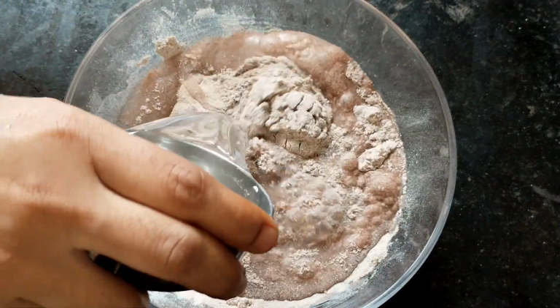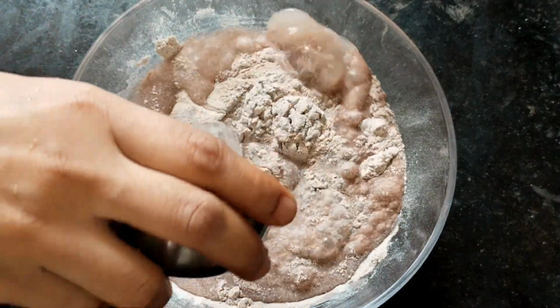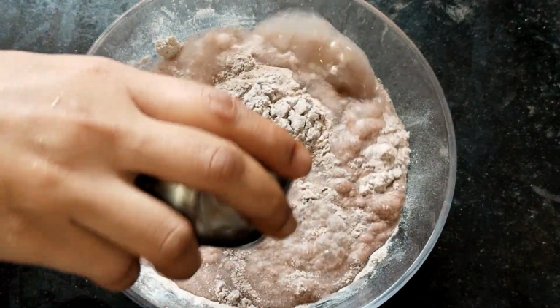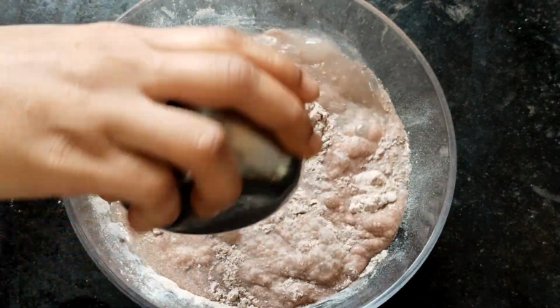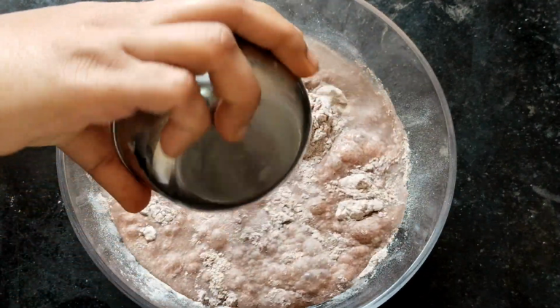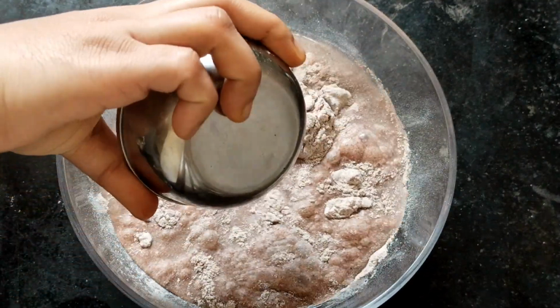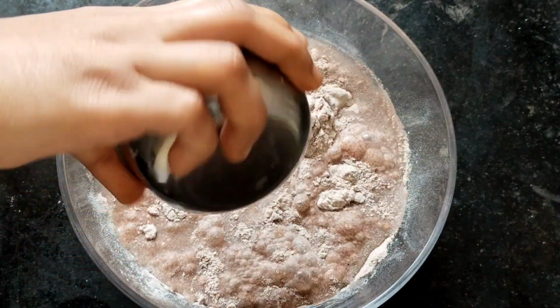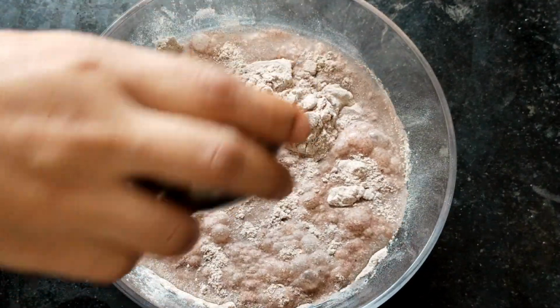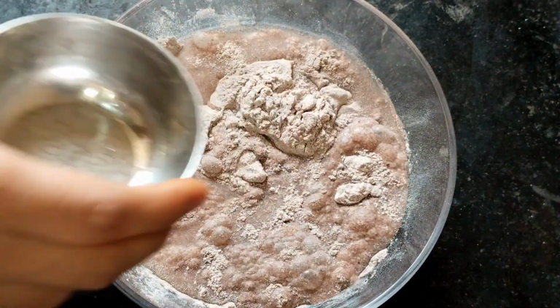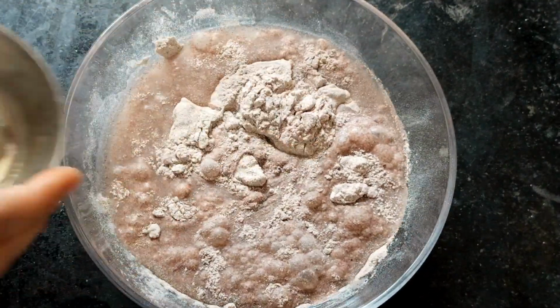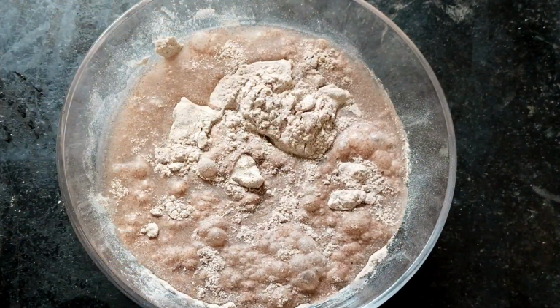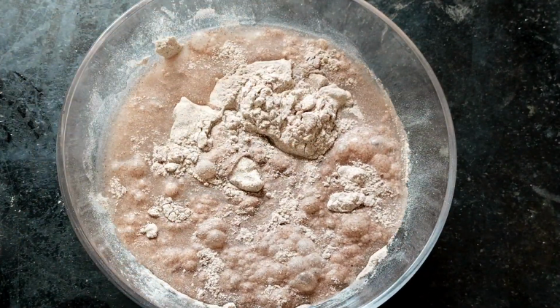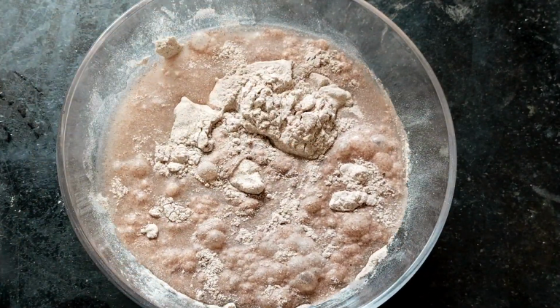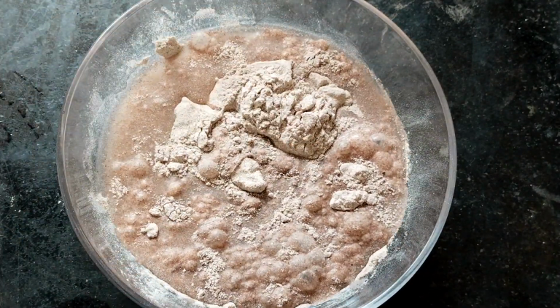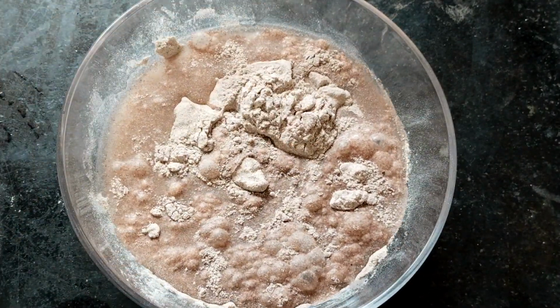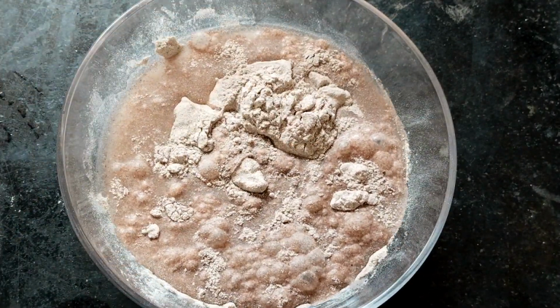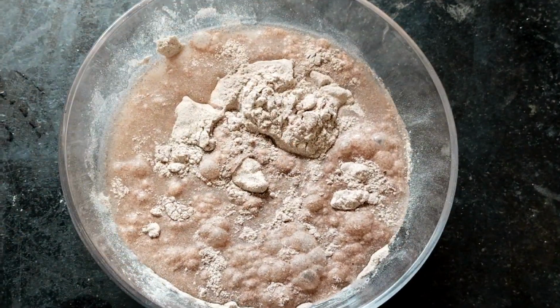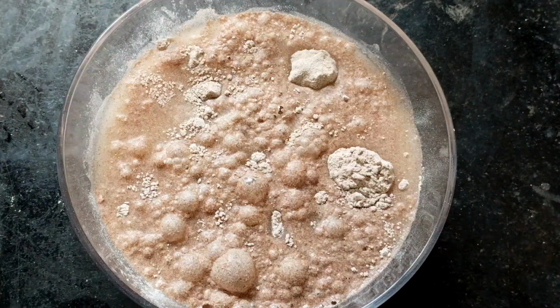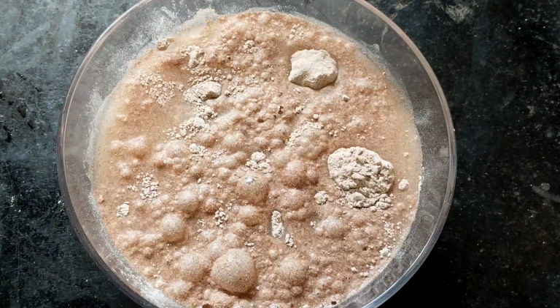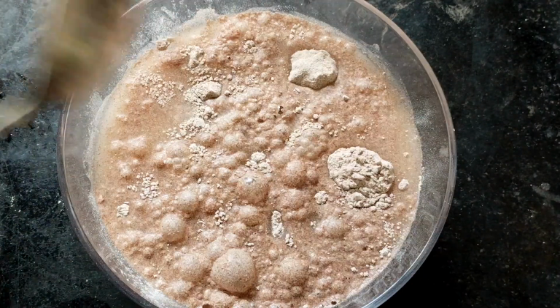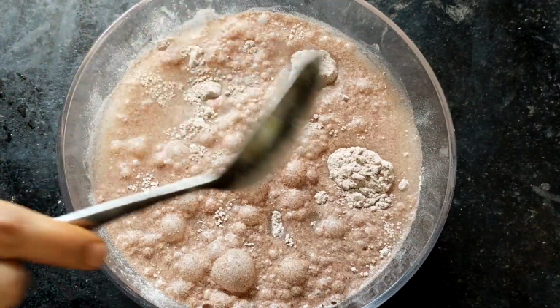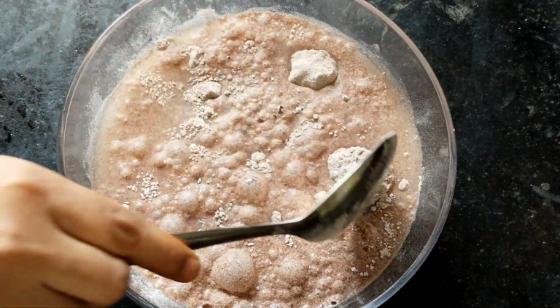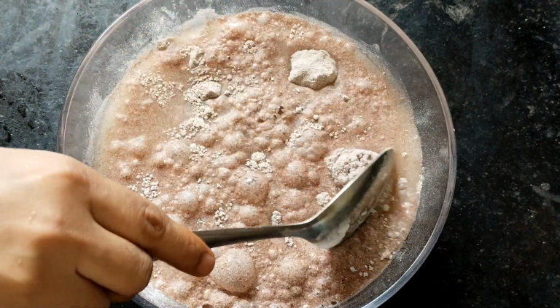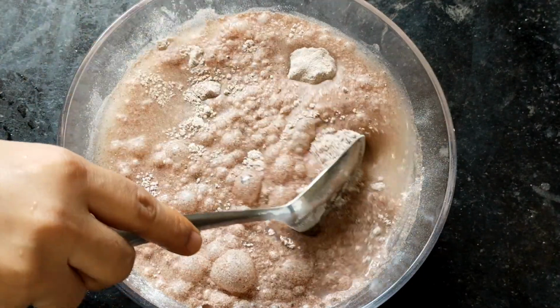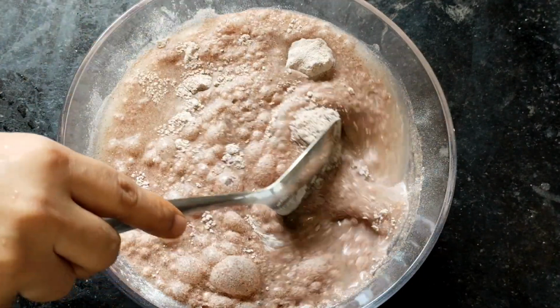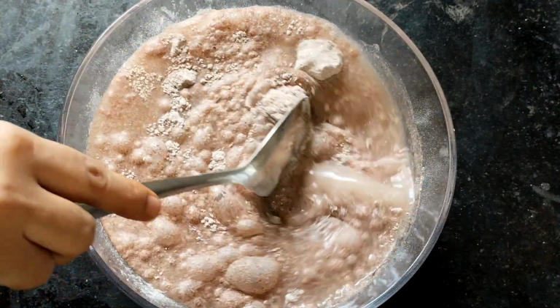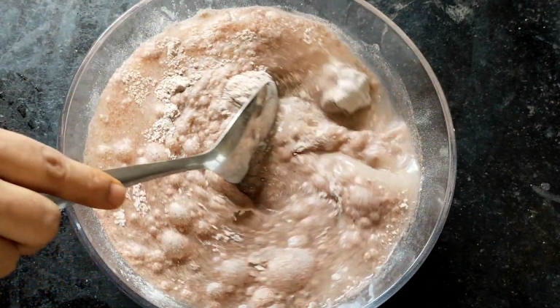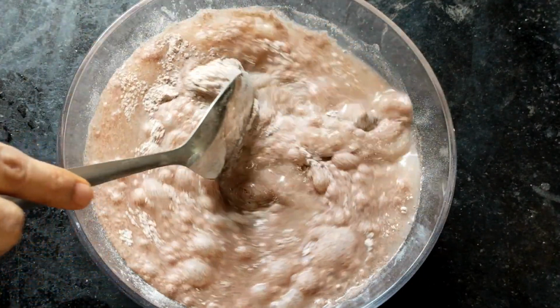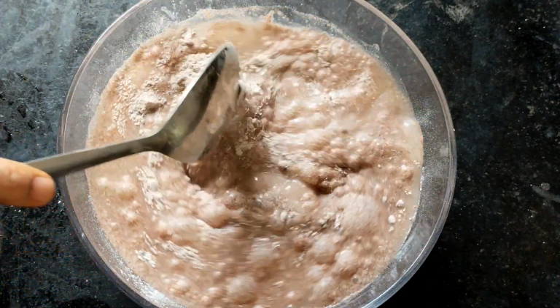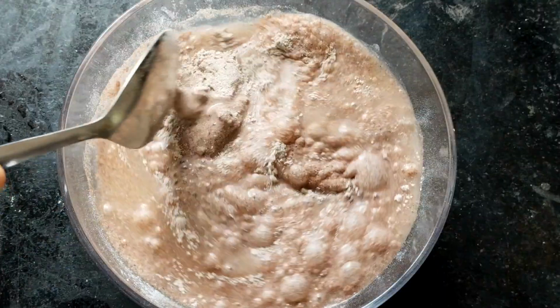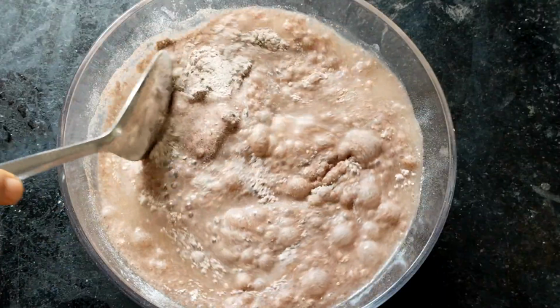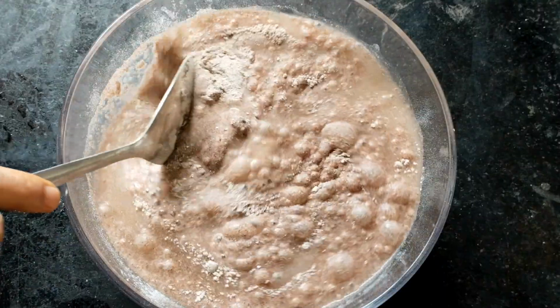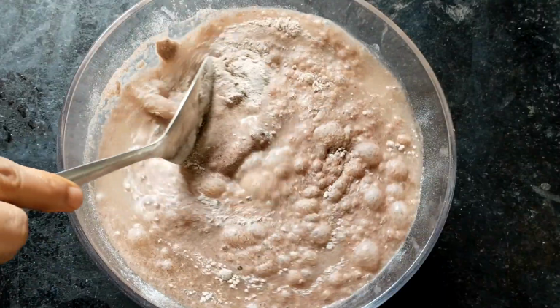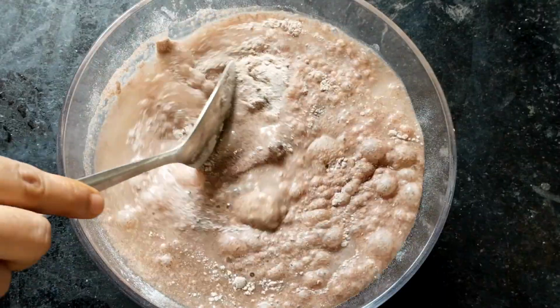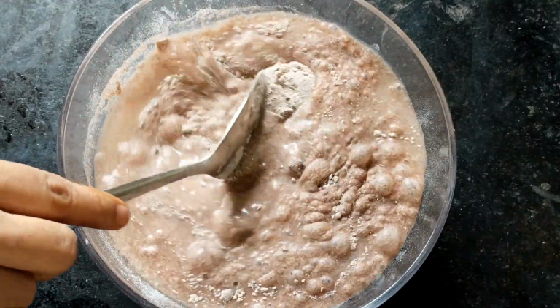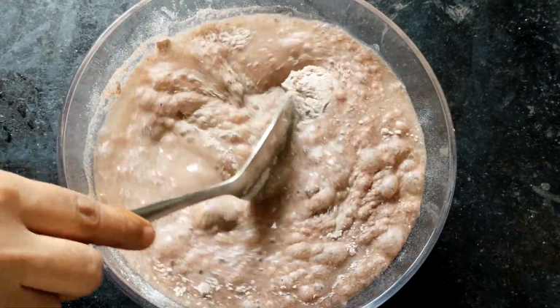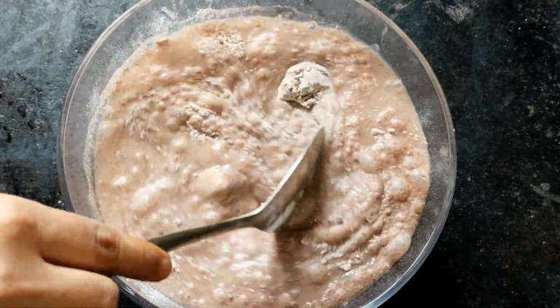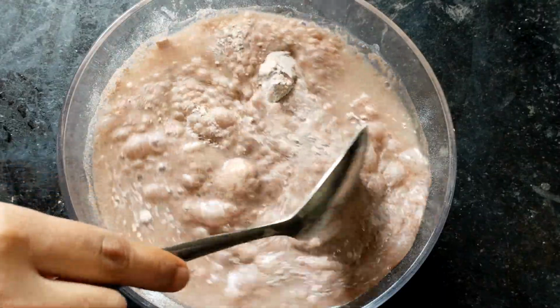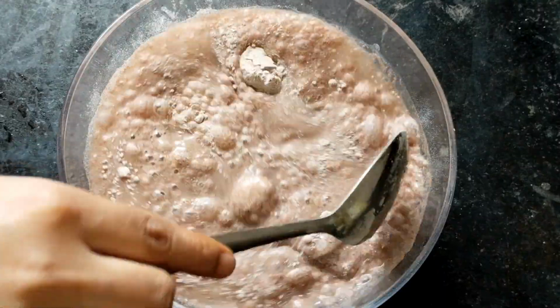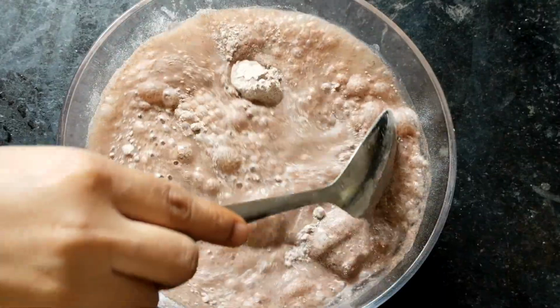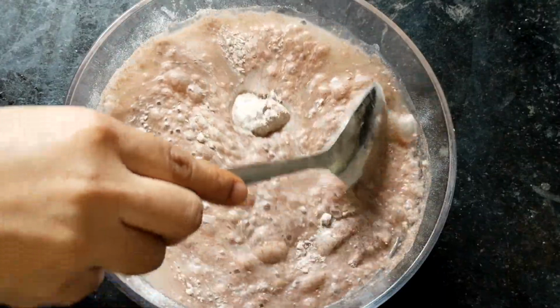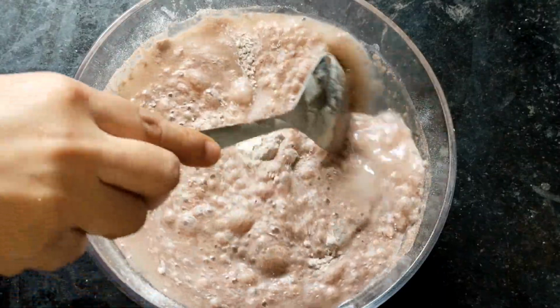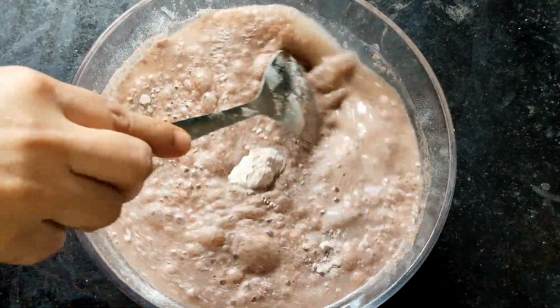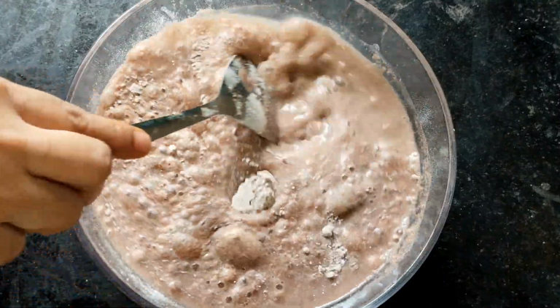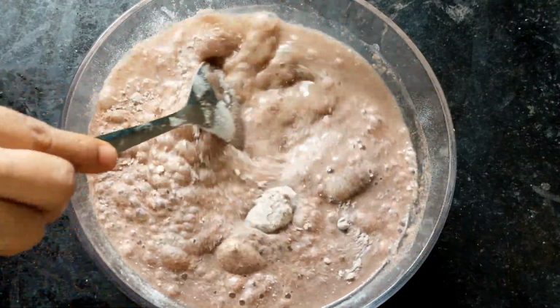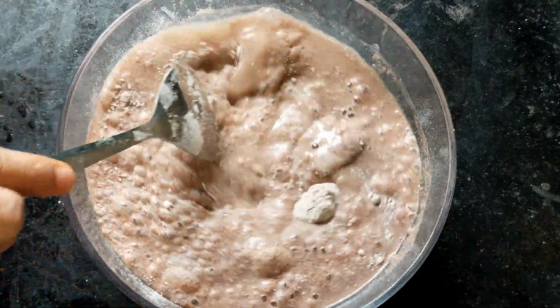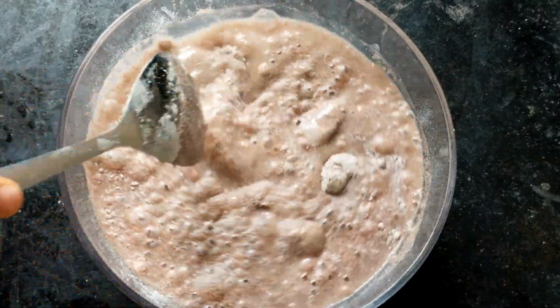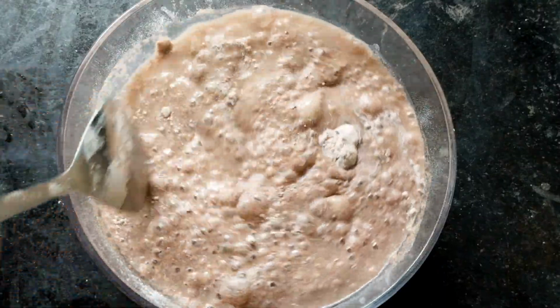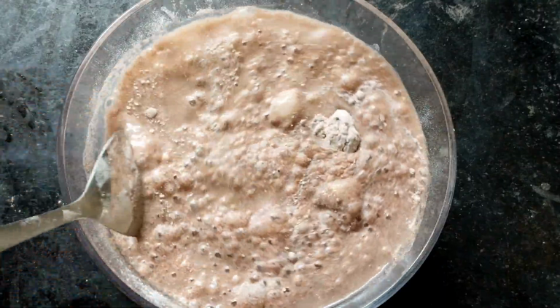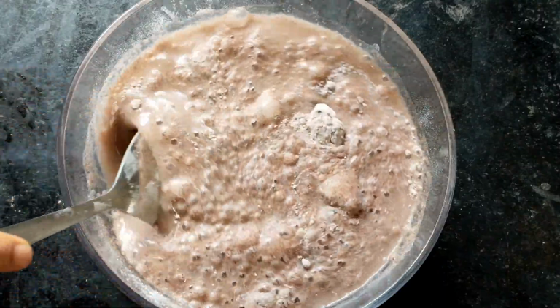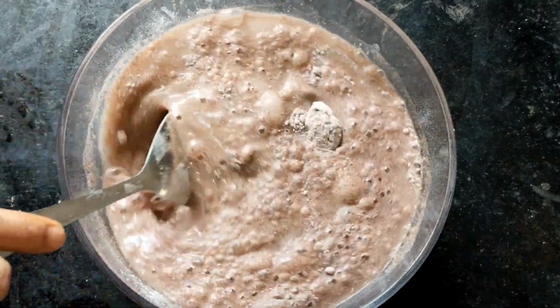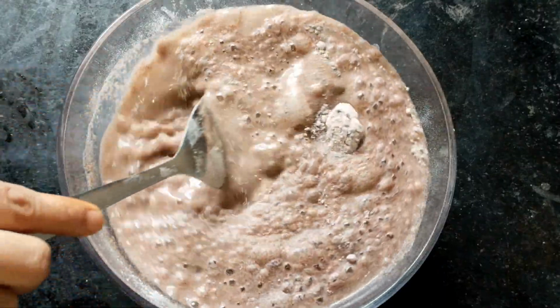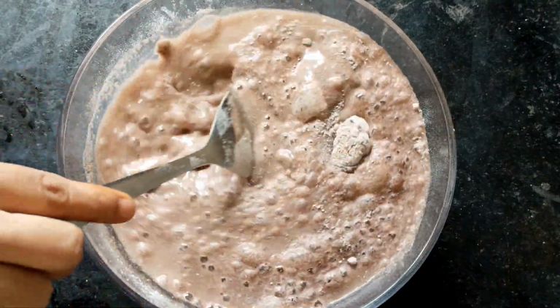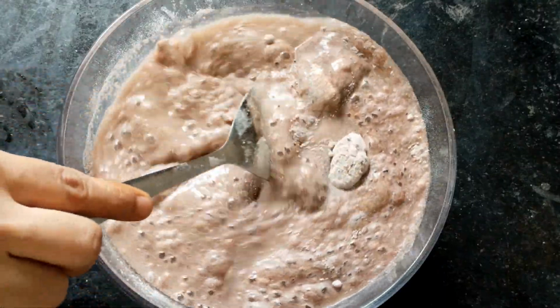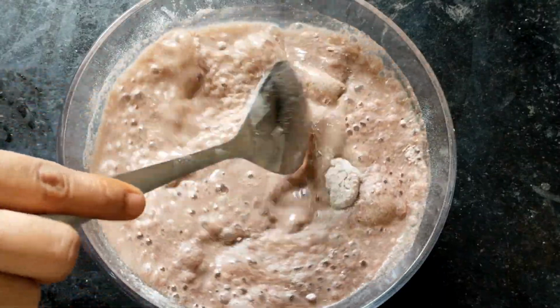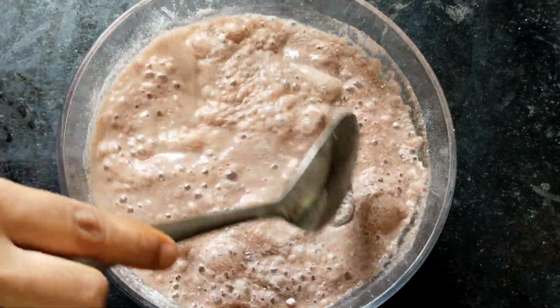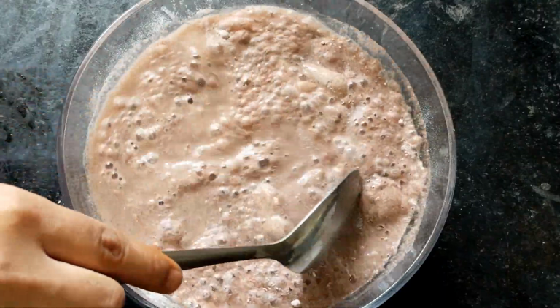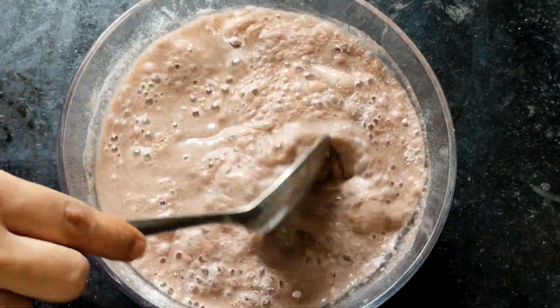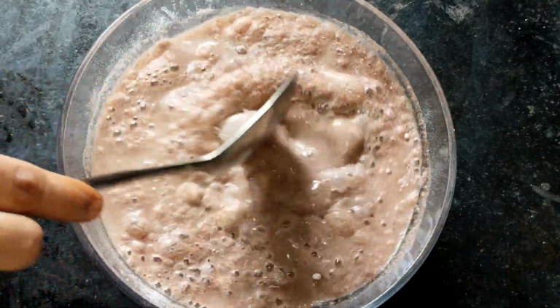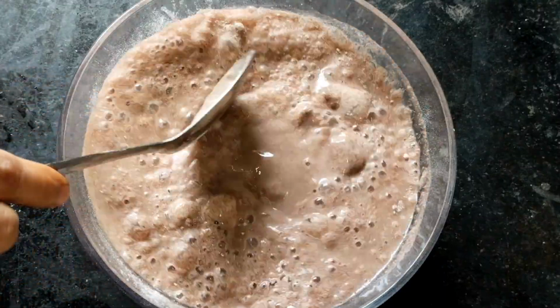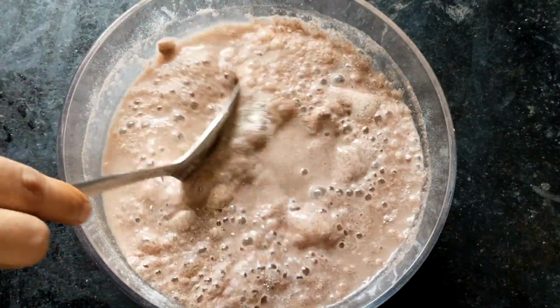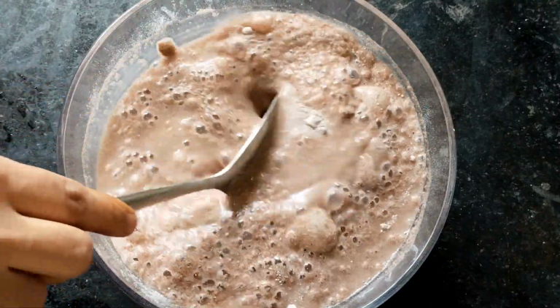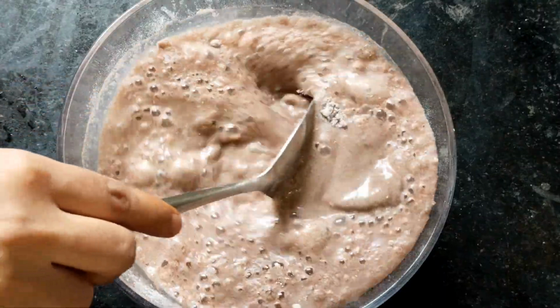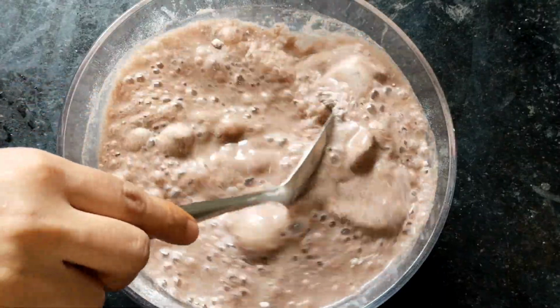I am going to put 2 glasses of water in. I will mix it very well.